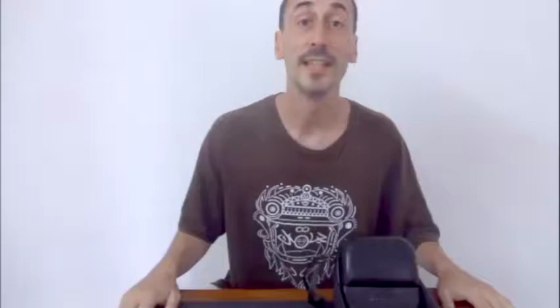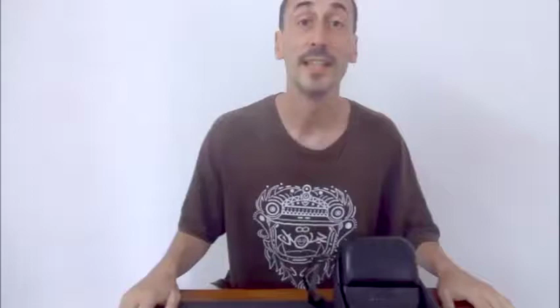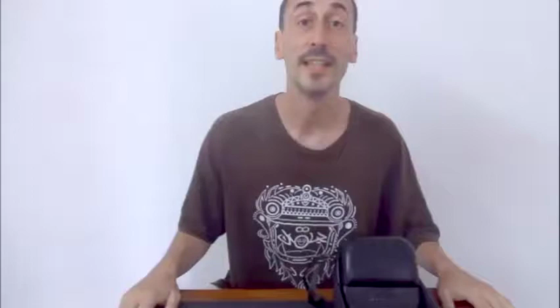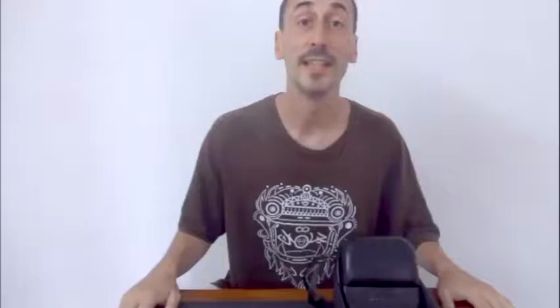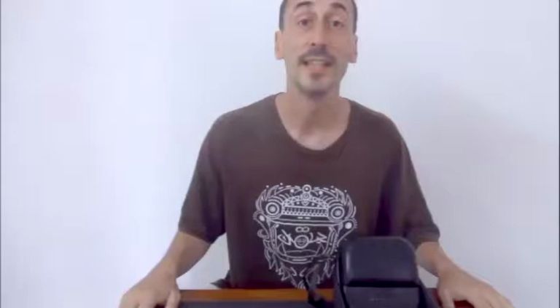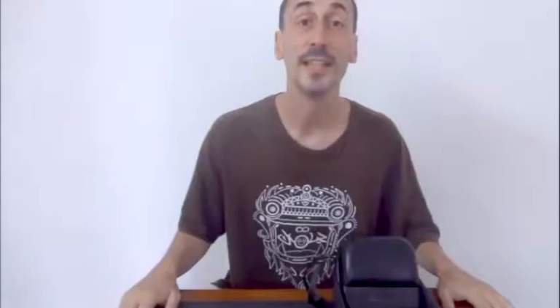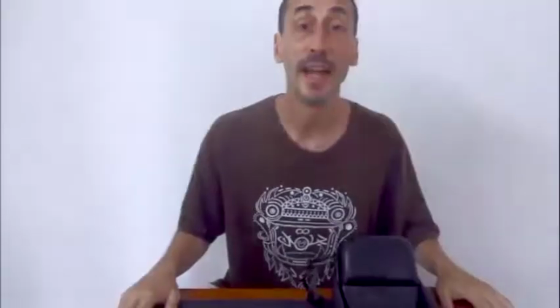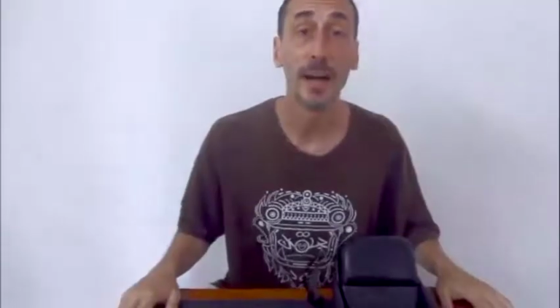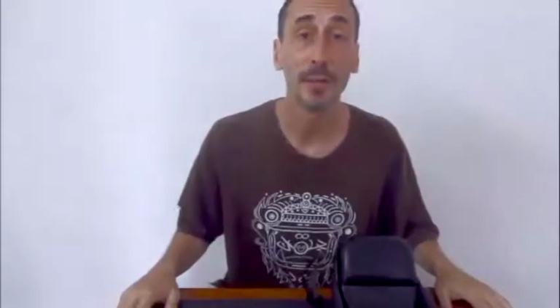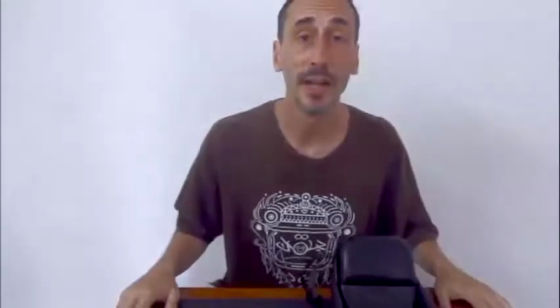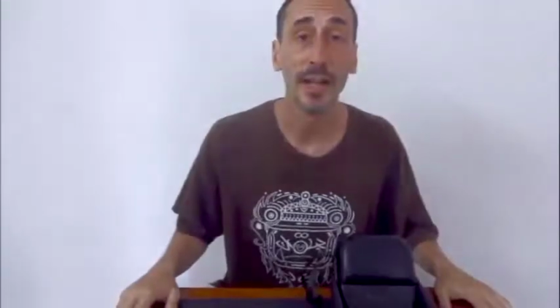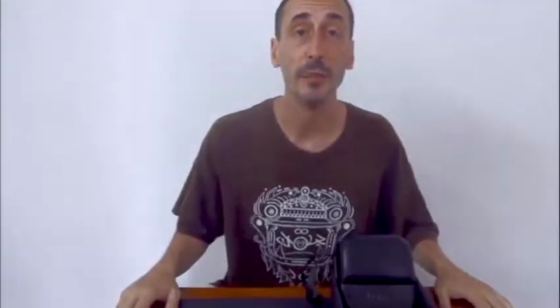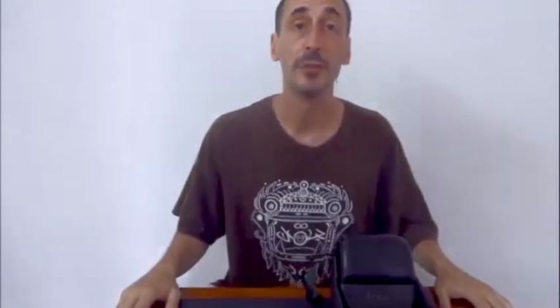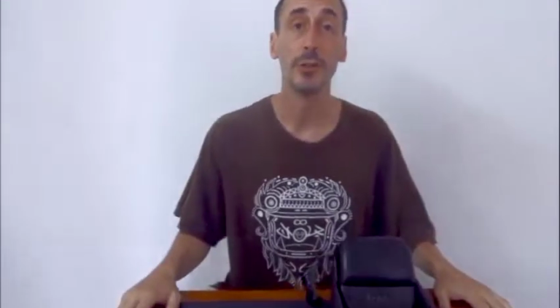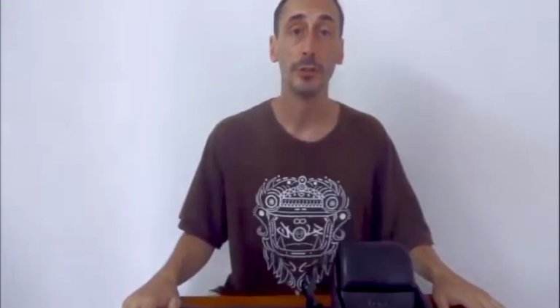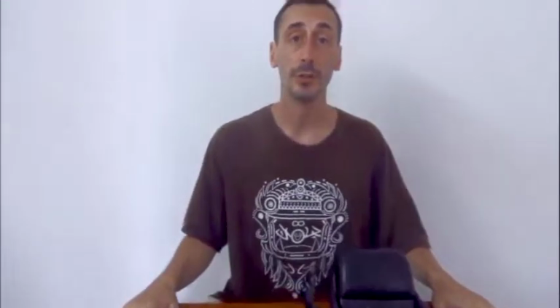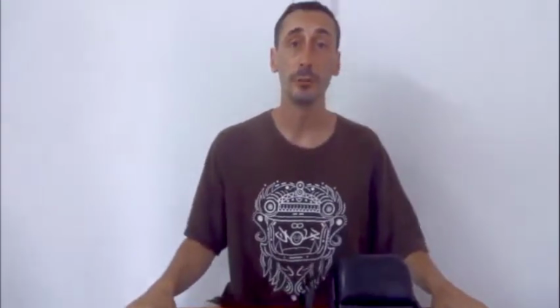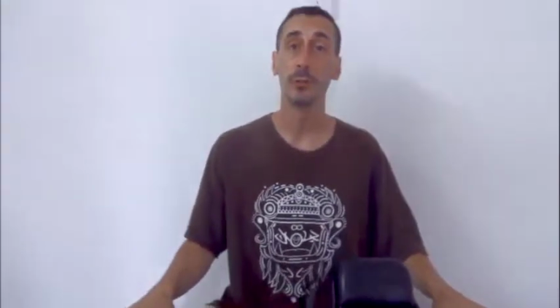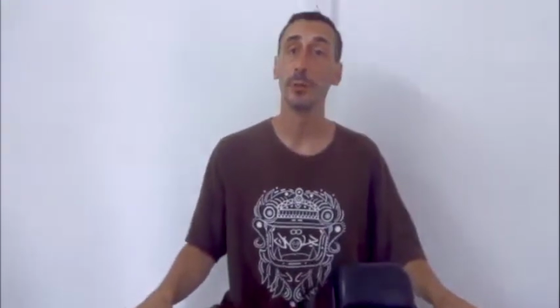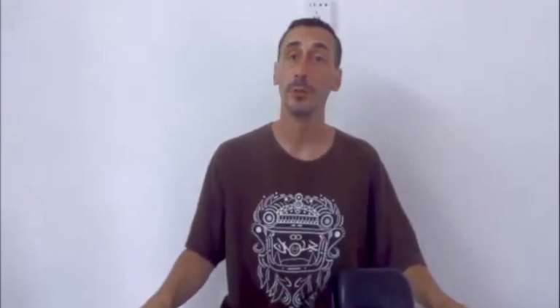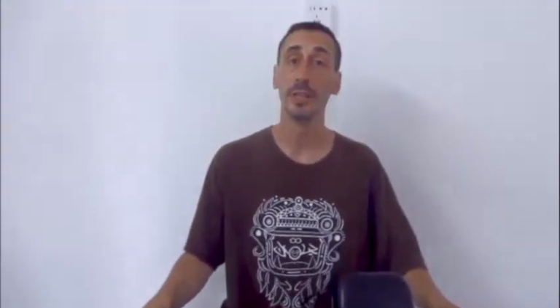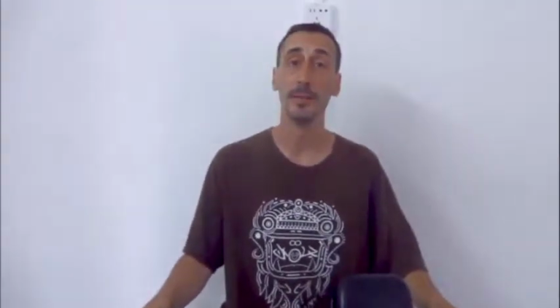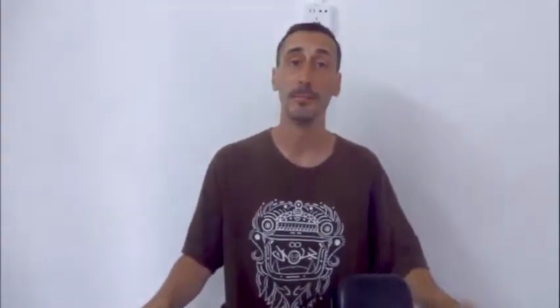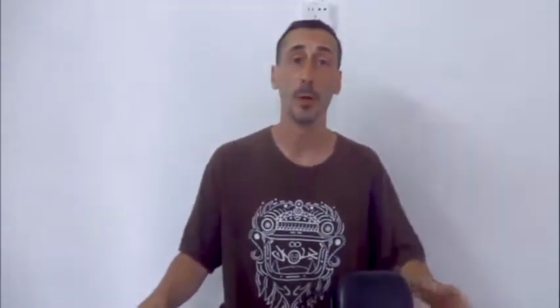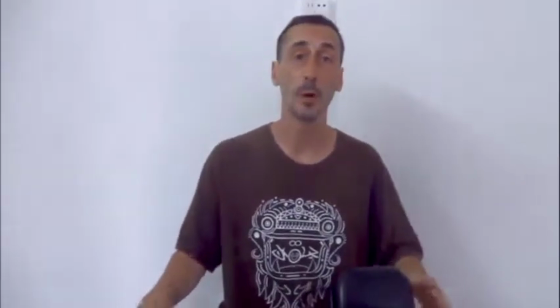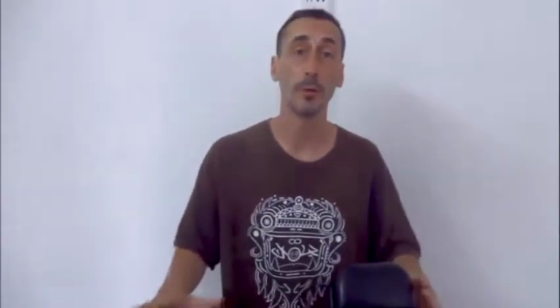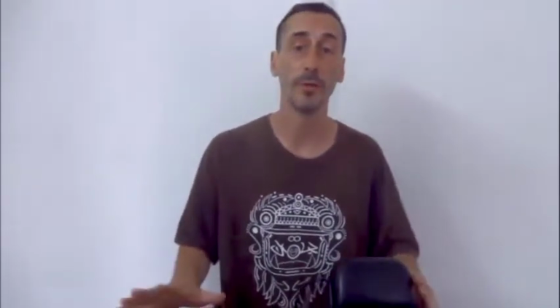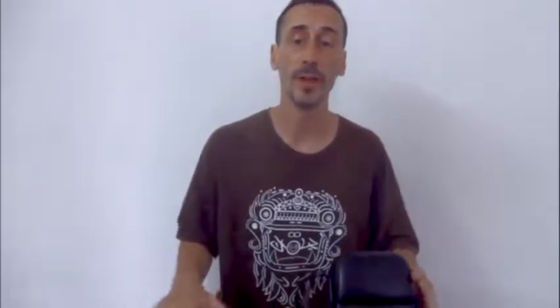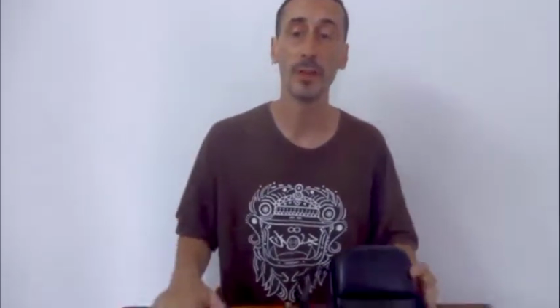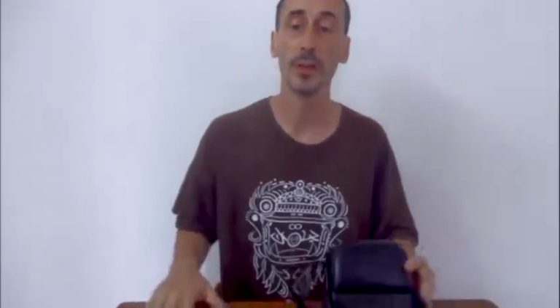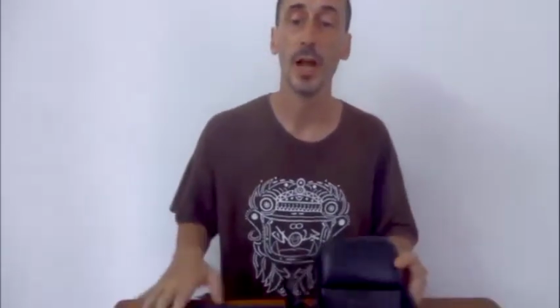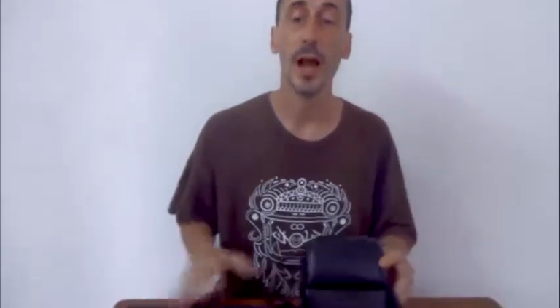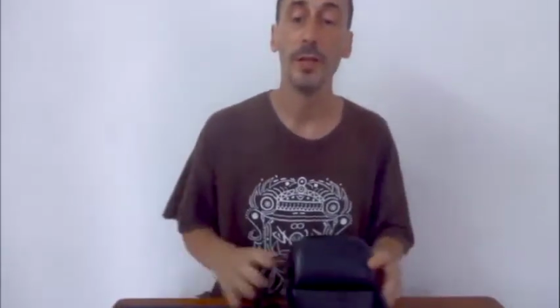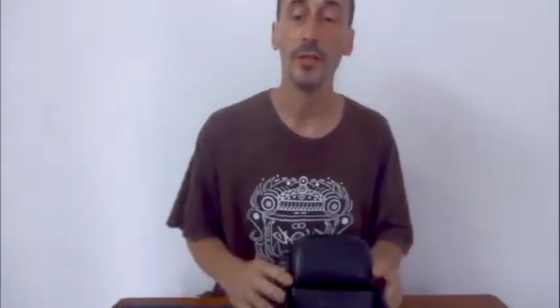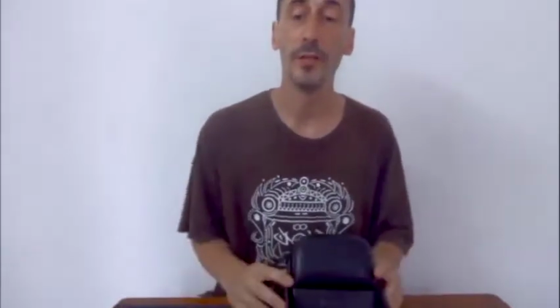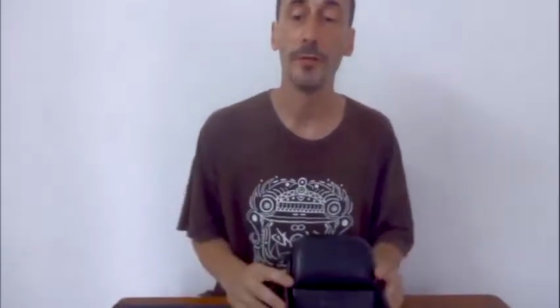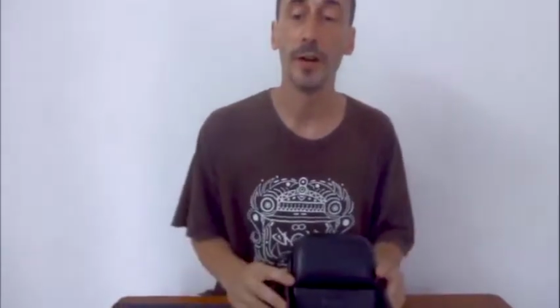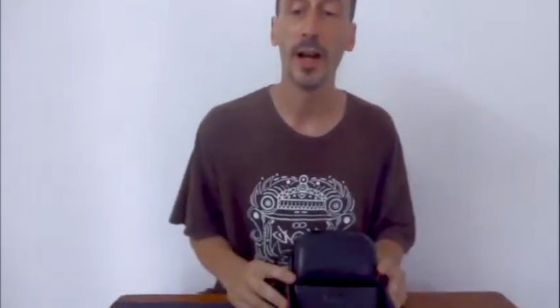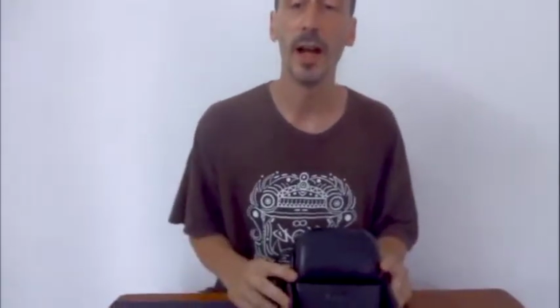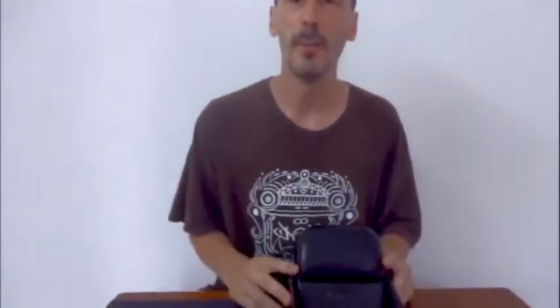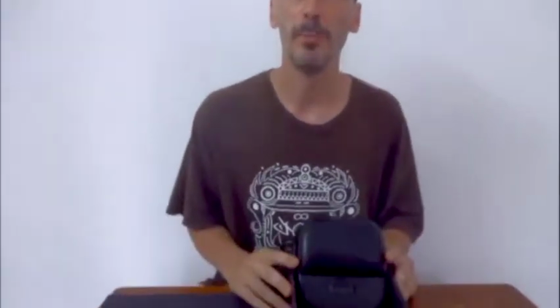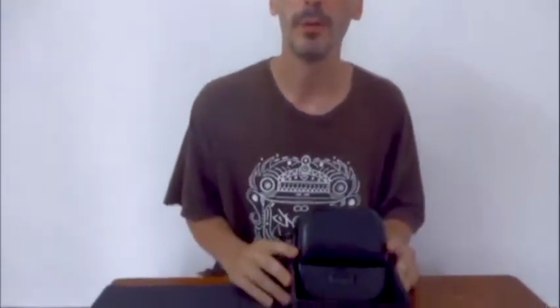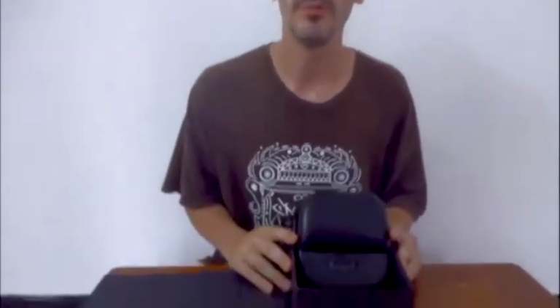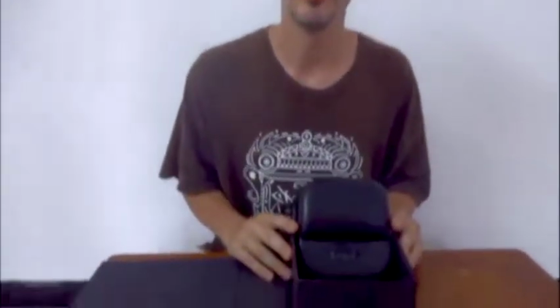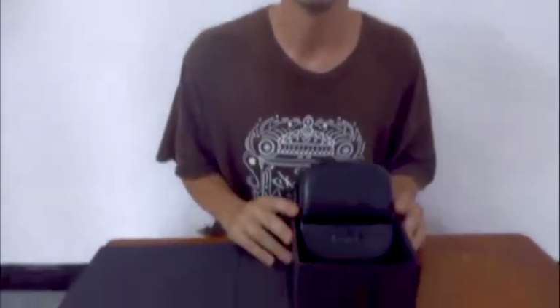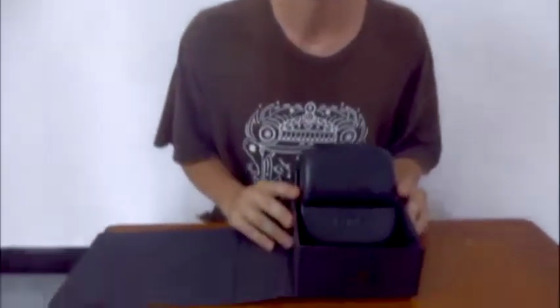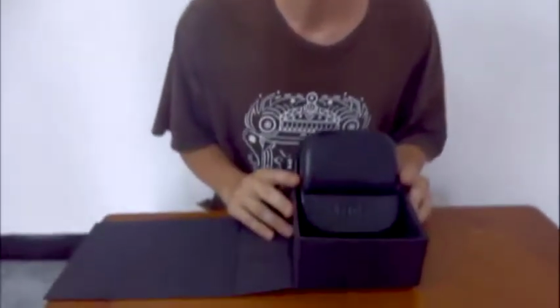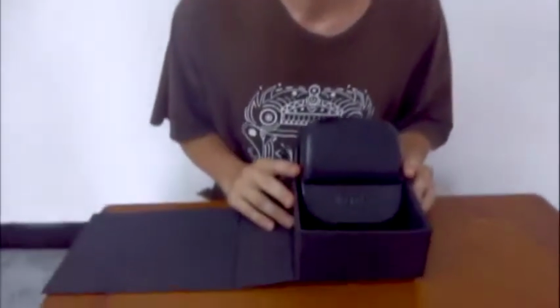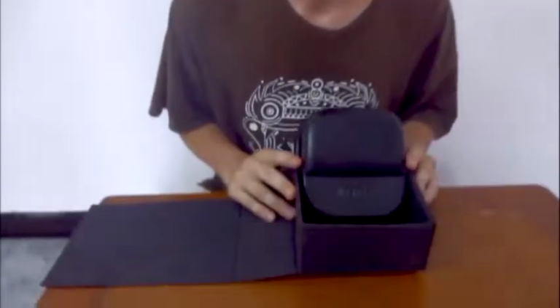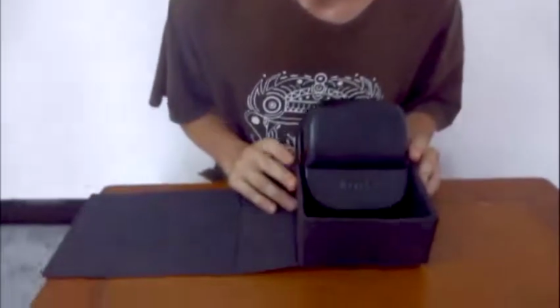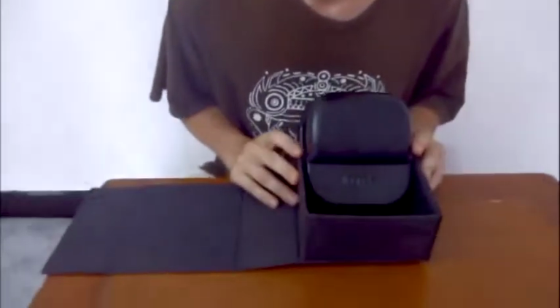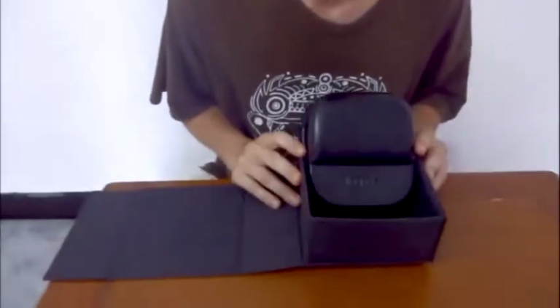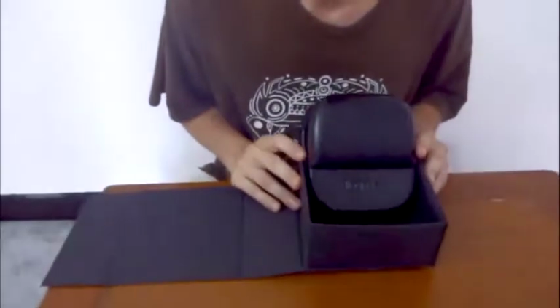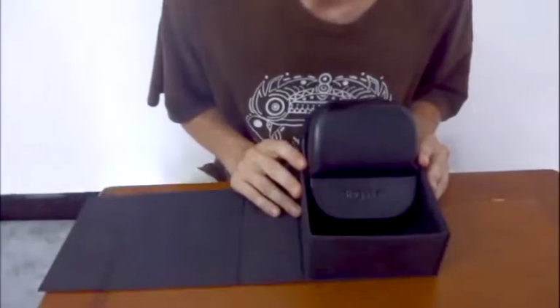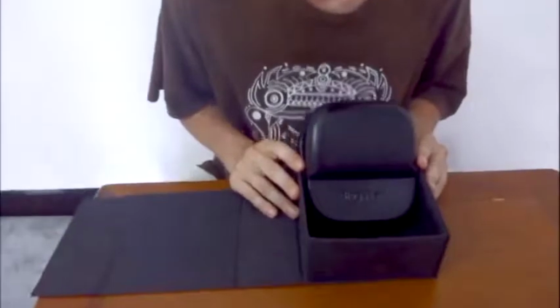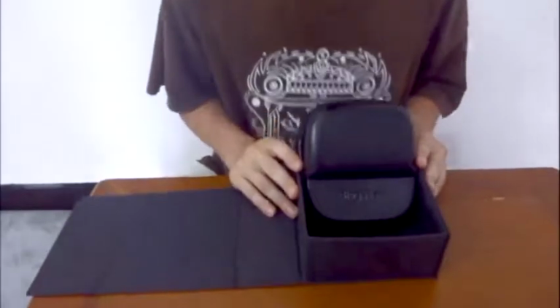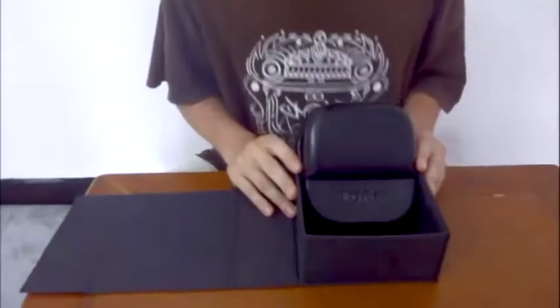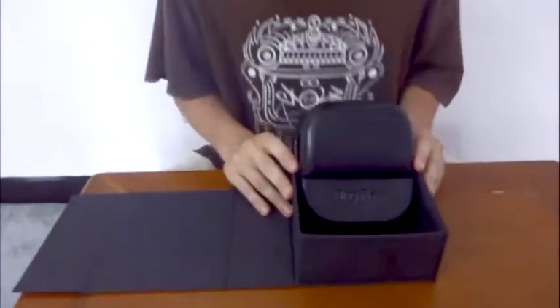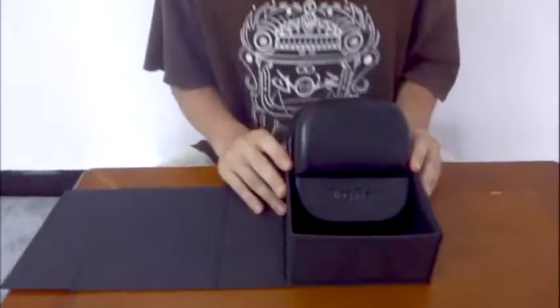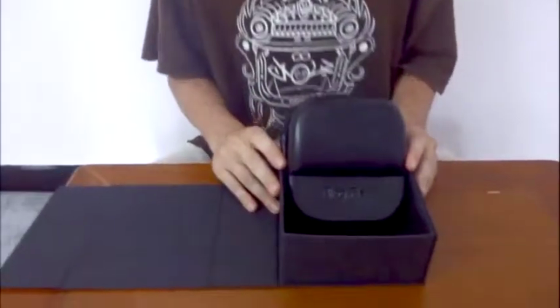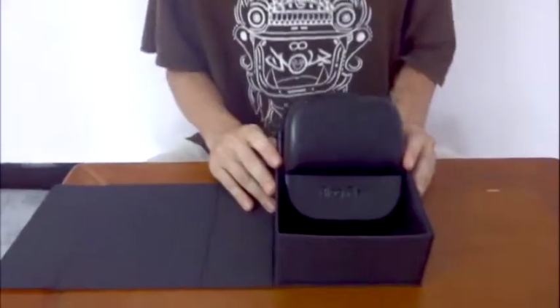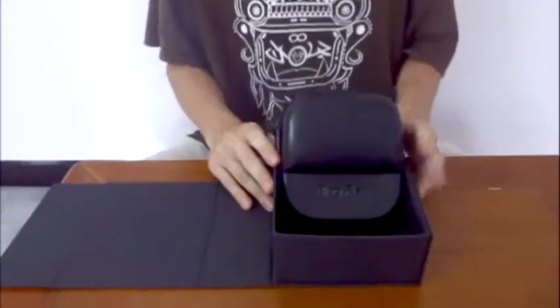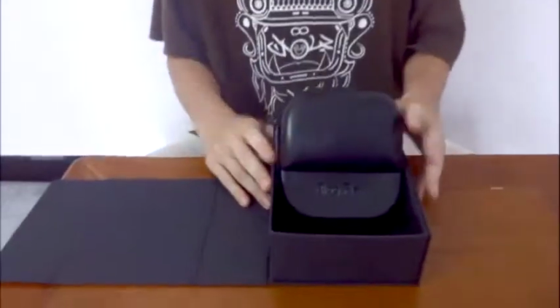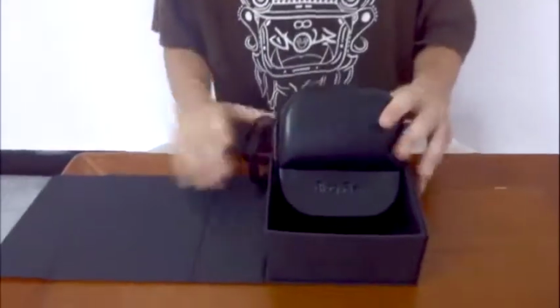Today I'm going to introduce you to the Blockfish G-Fire Bluetooth version 4 bone conduction headphones.